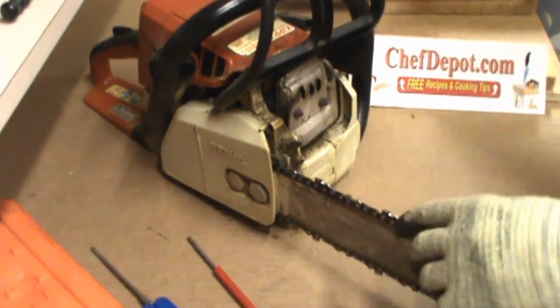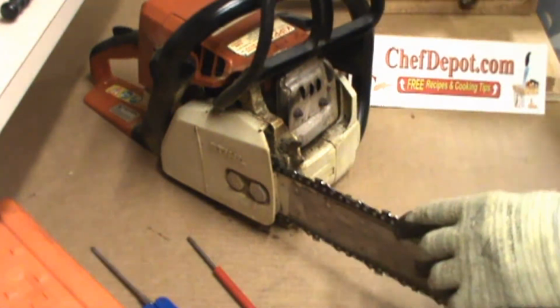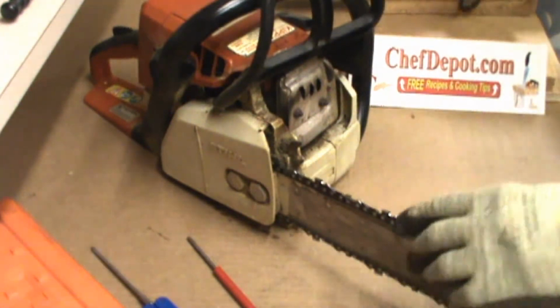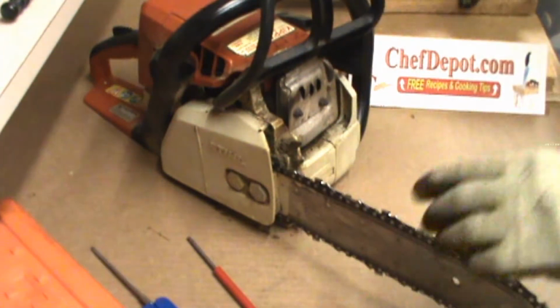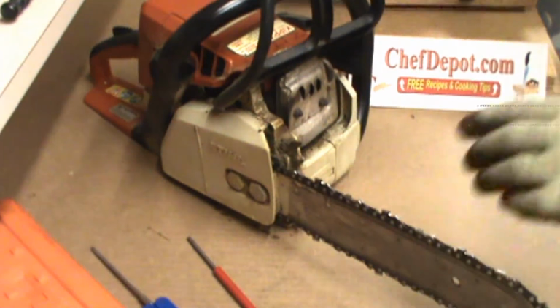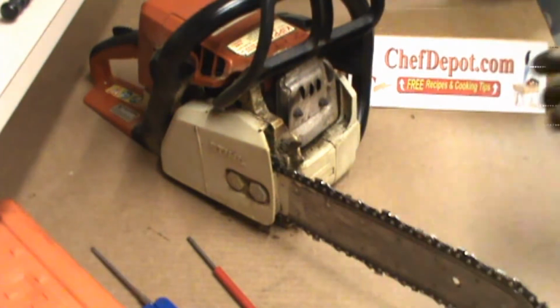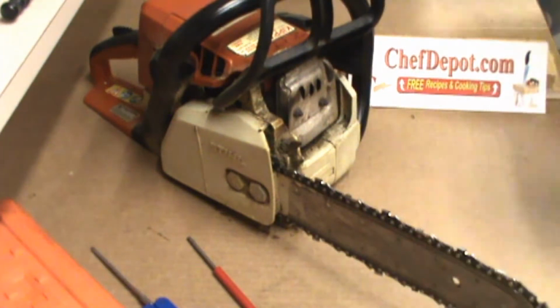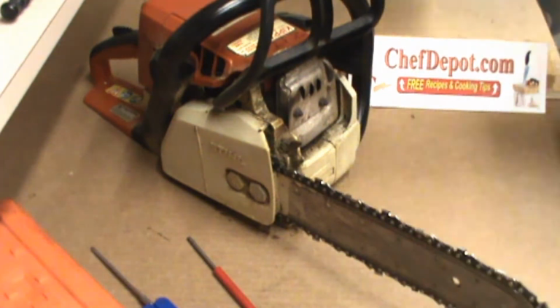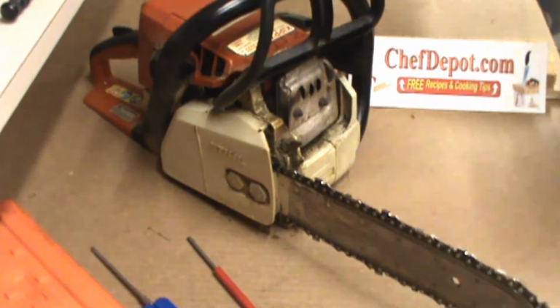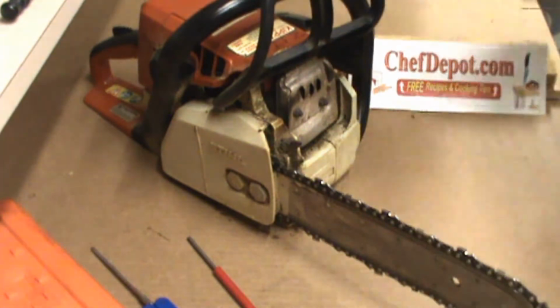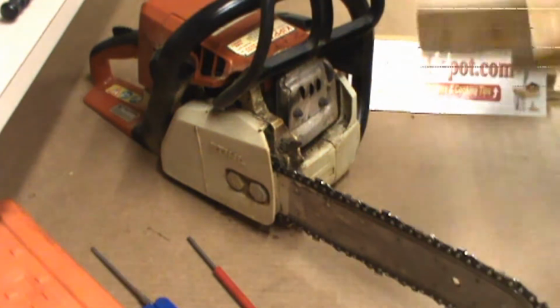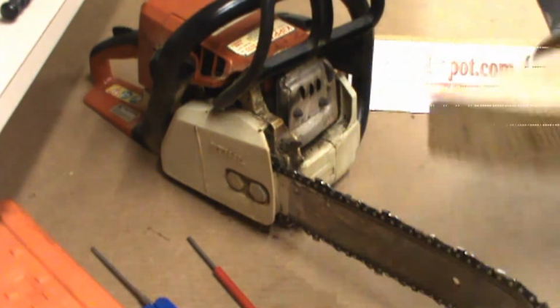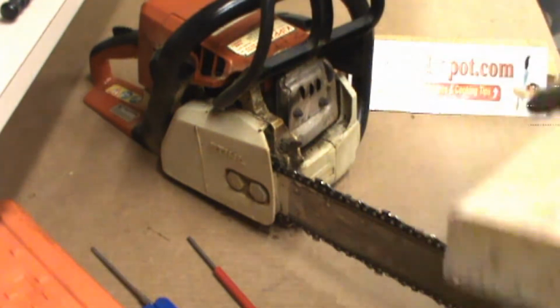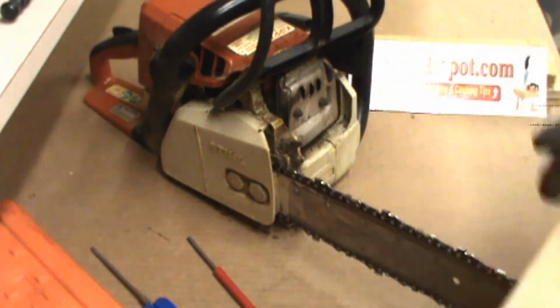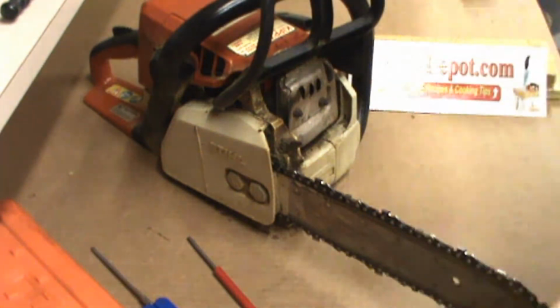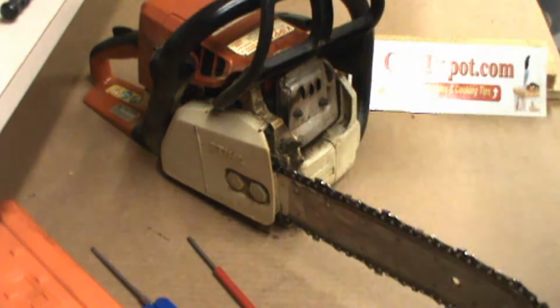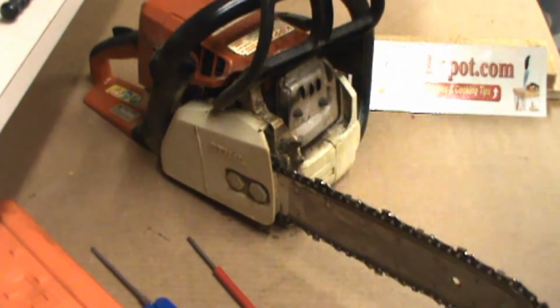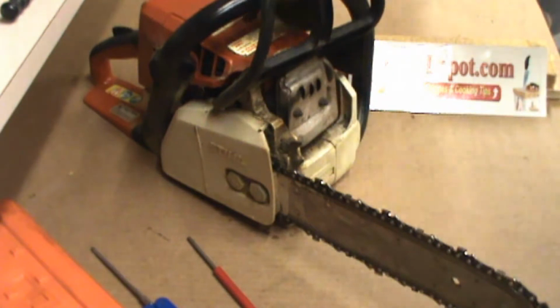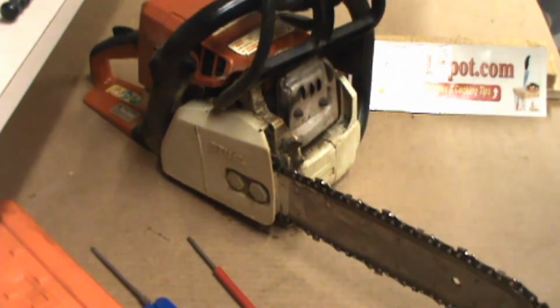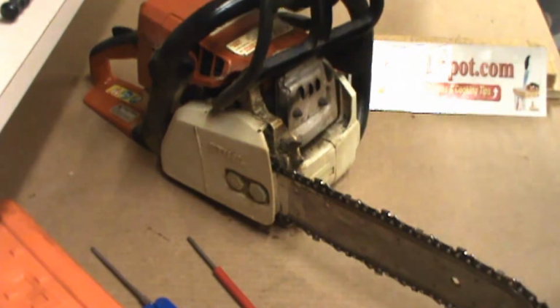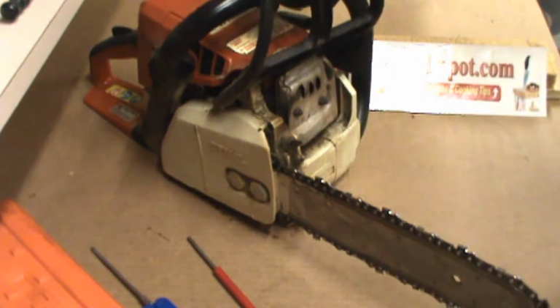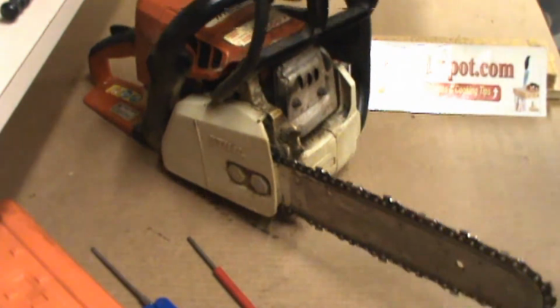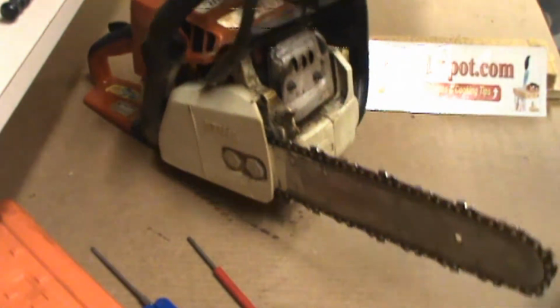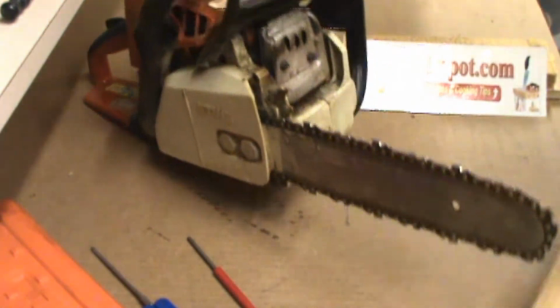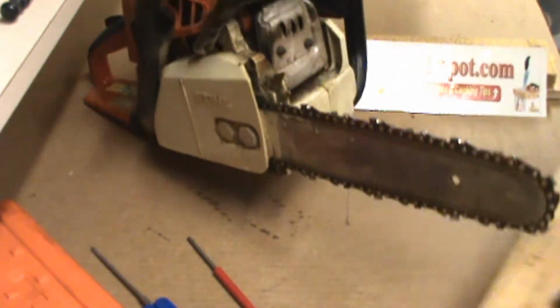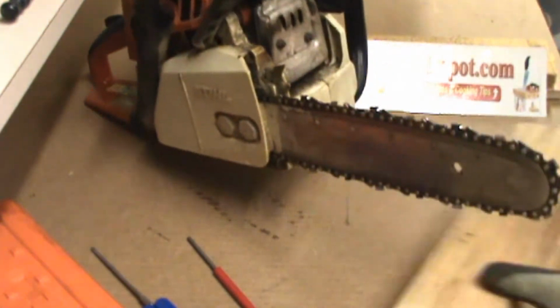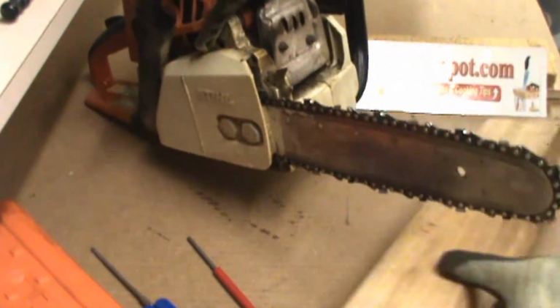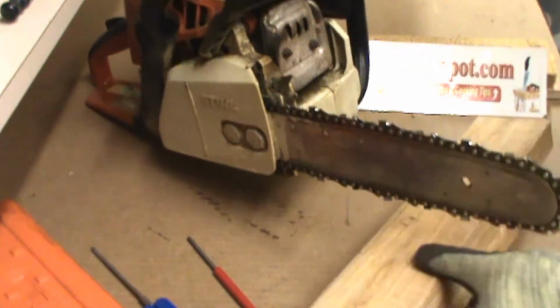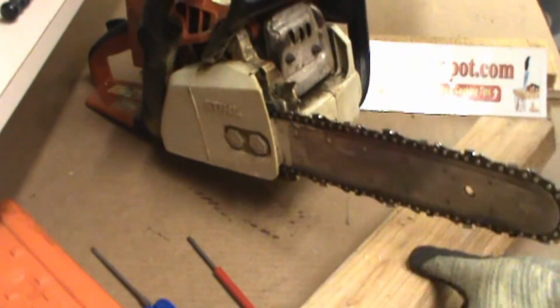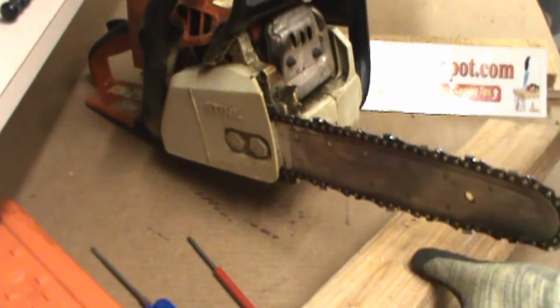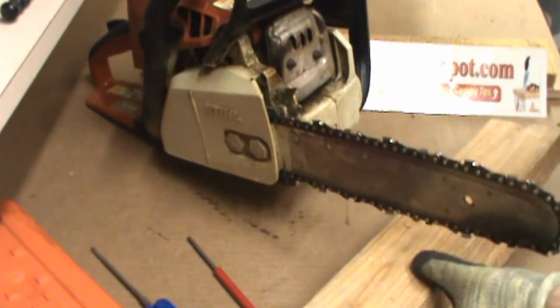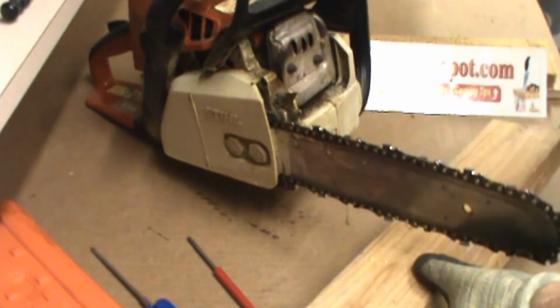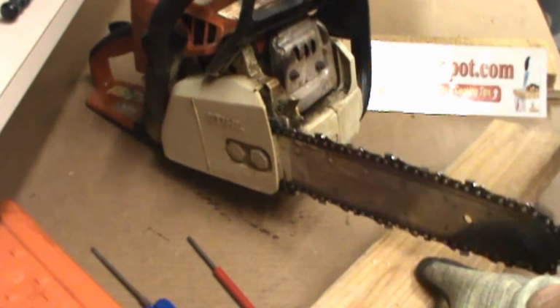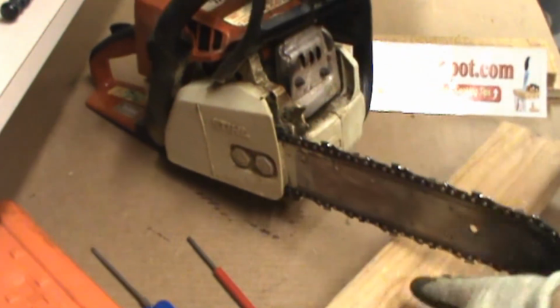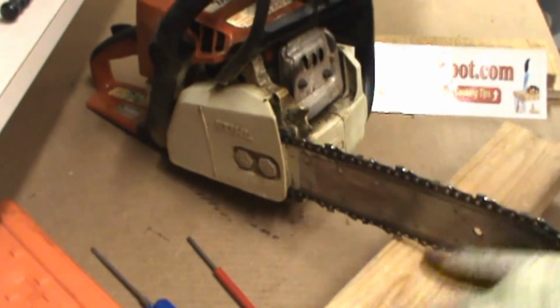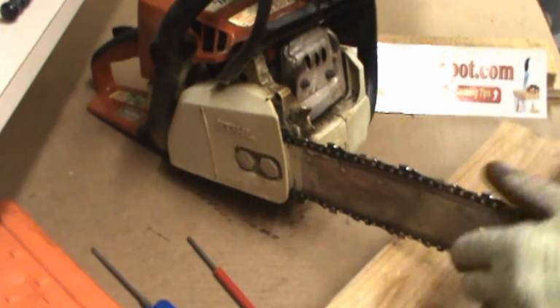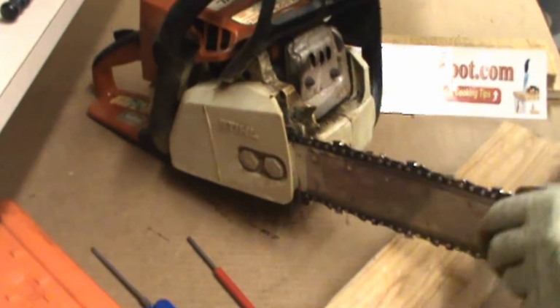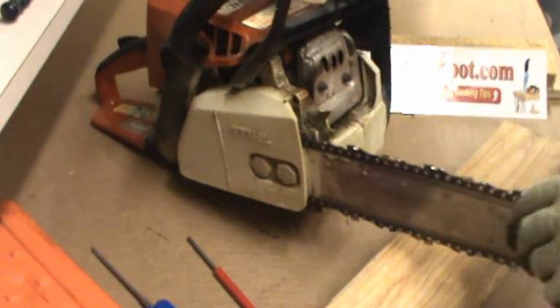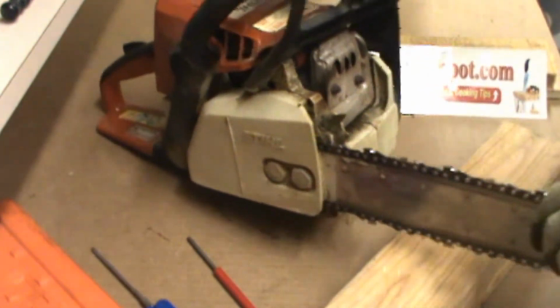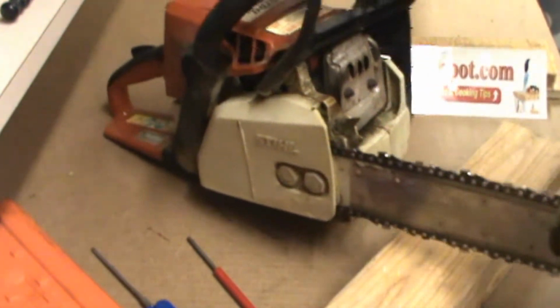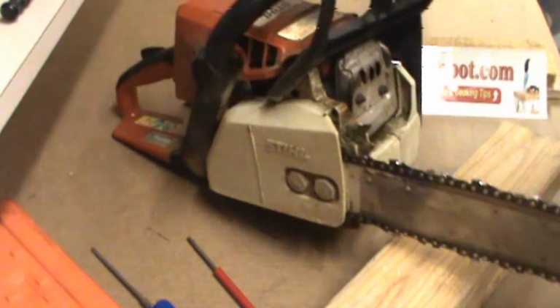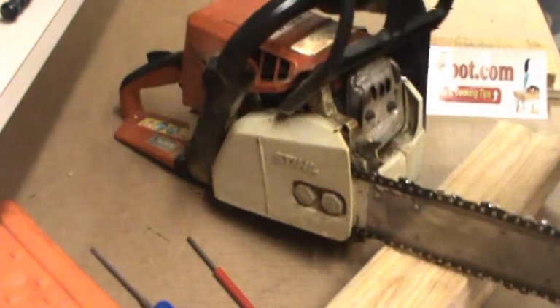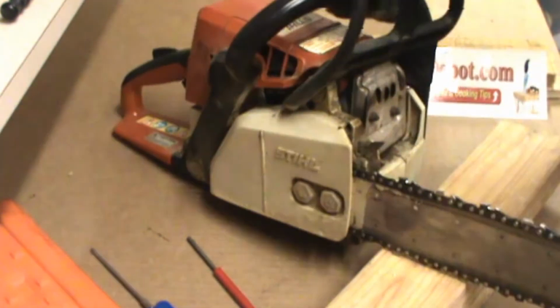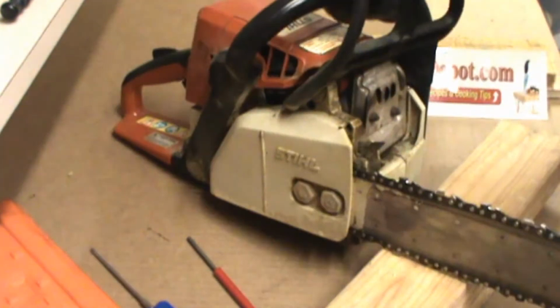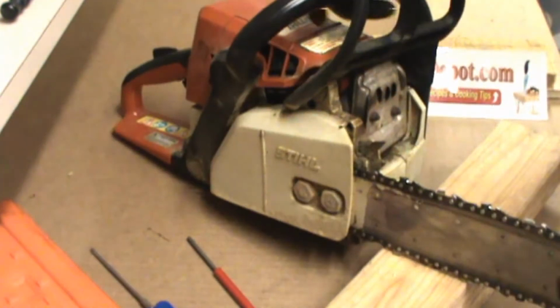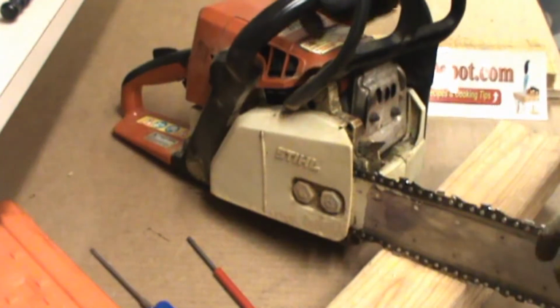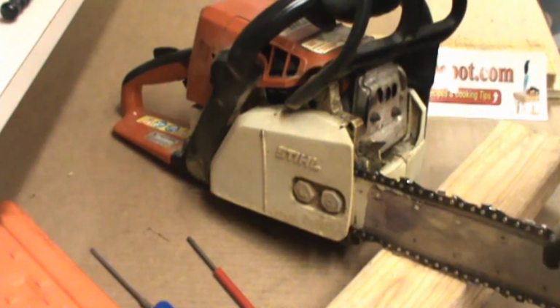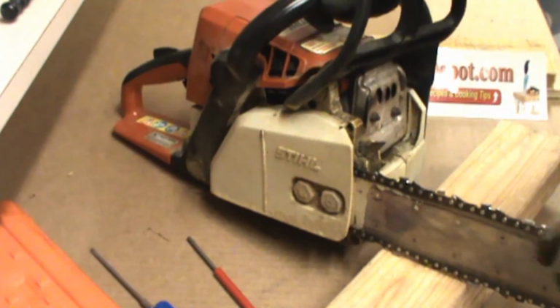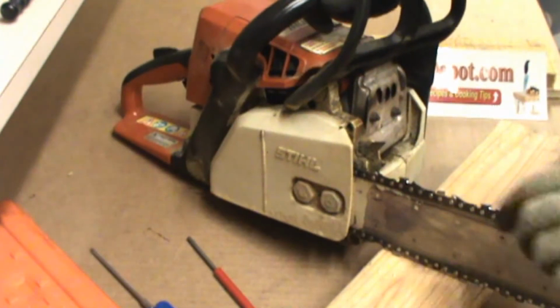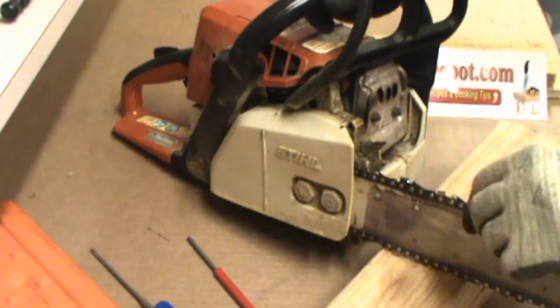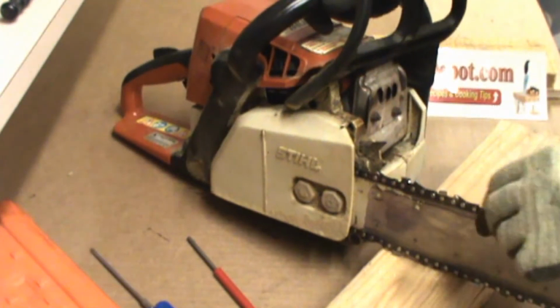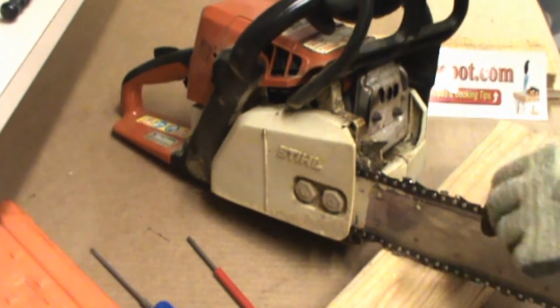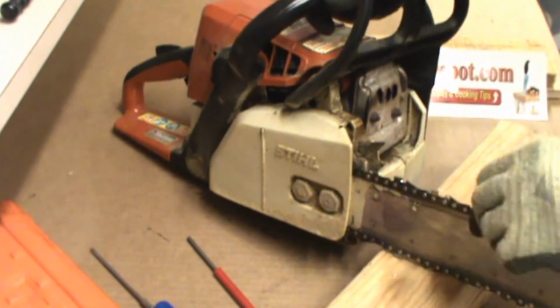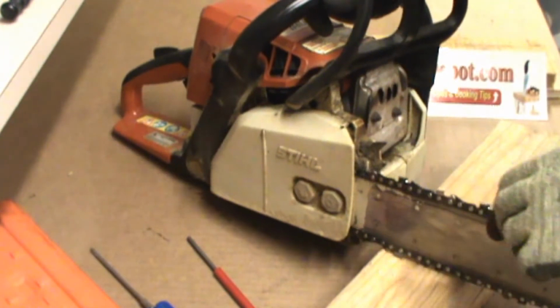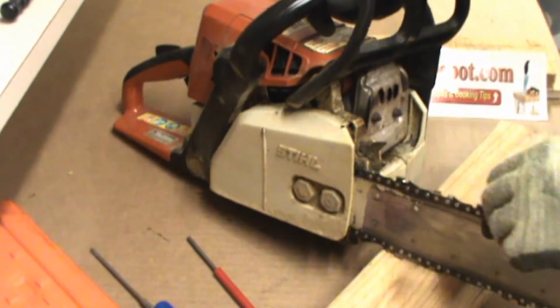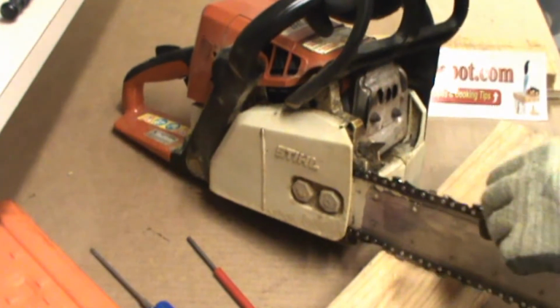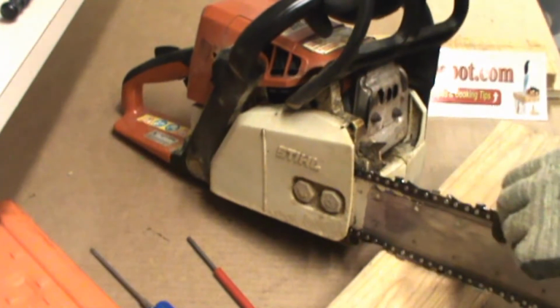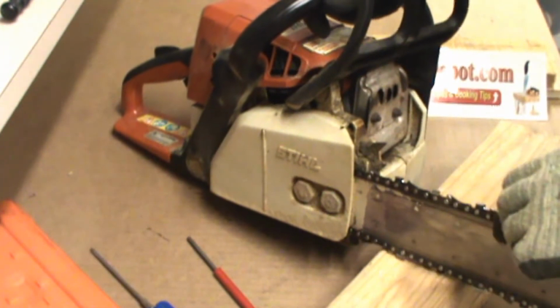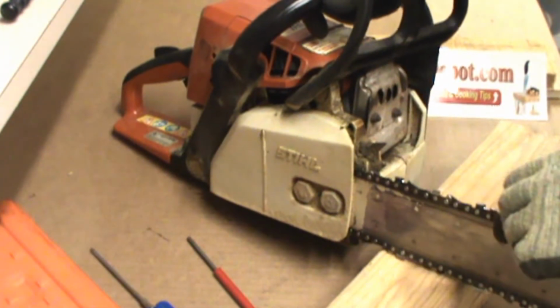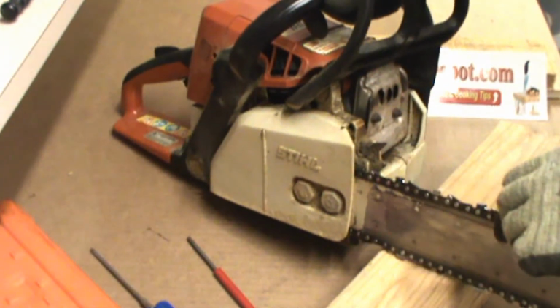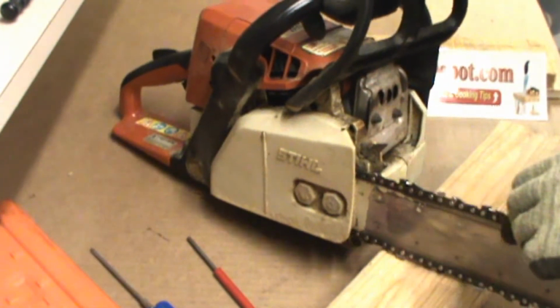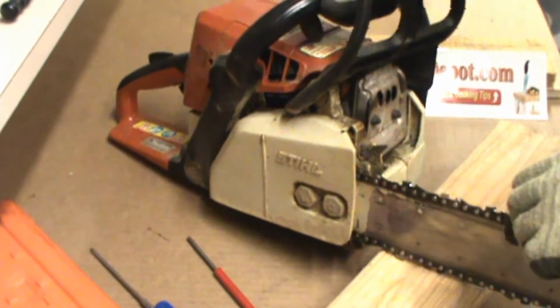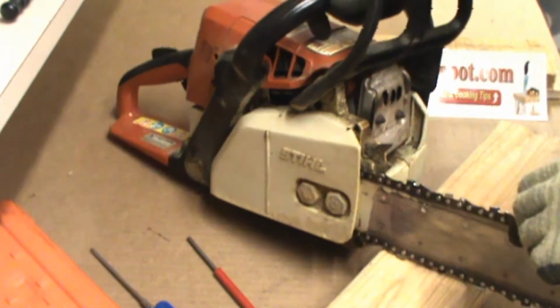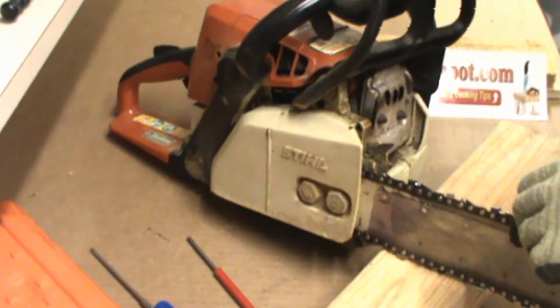When you're sharpening a blade, put a couple of 2x4s underneath to catch it. Stop it from moving.